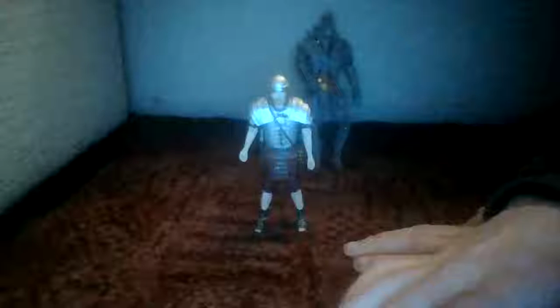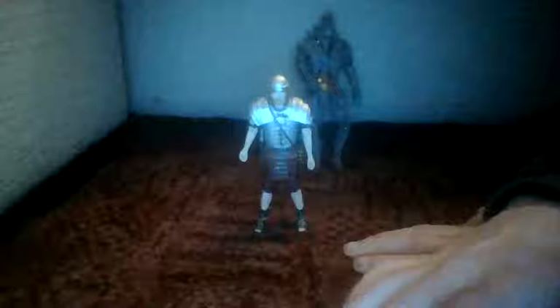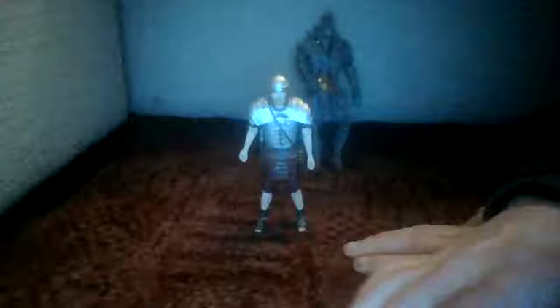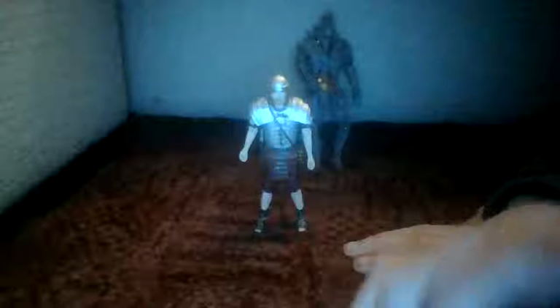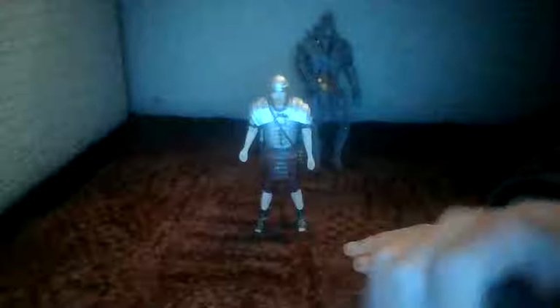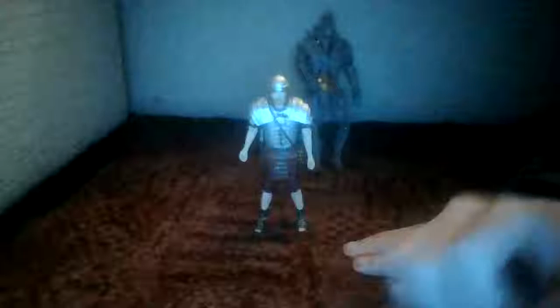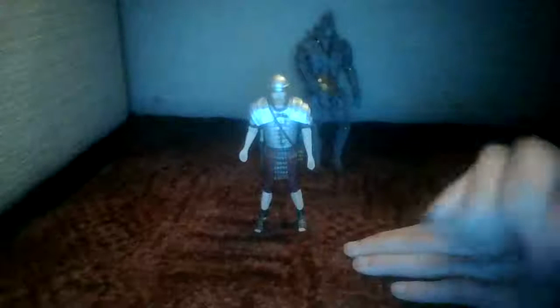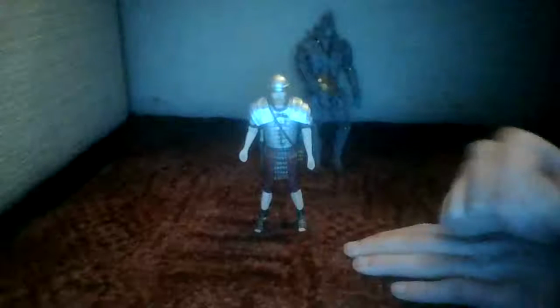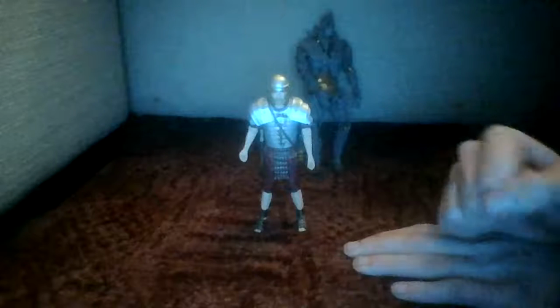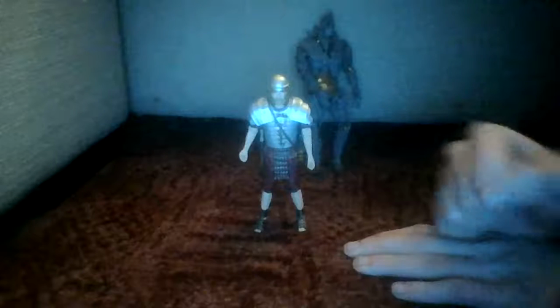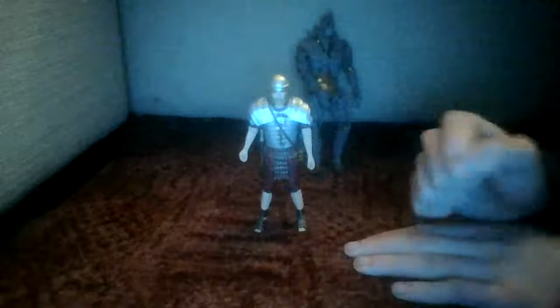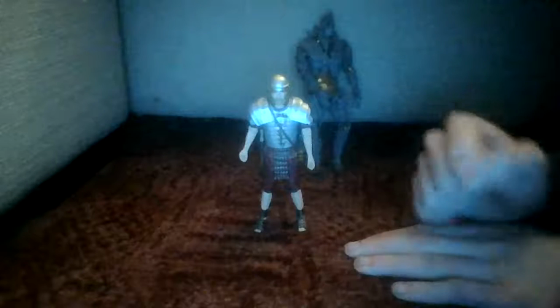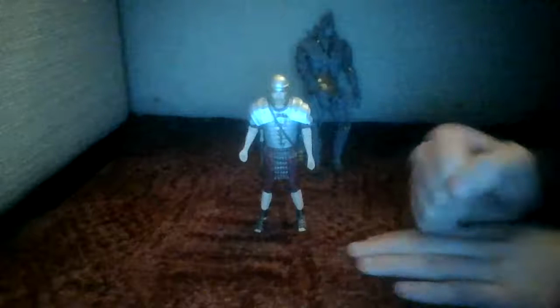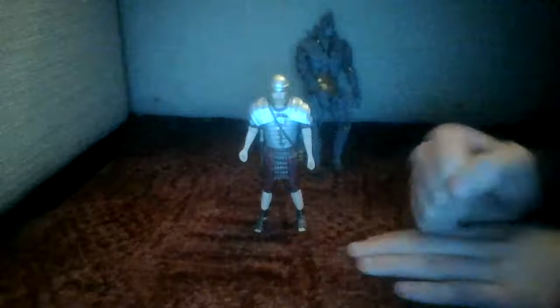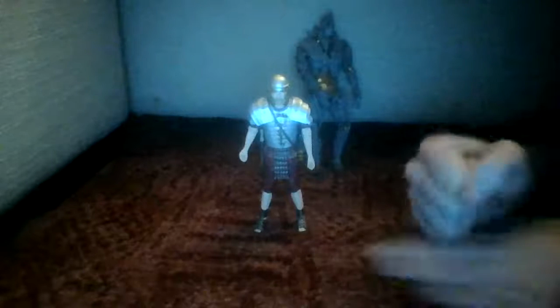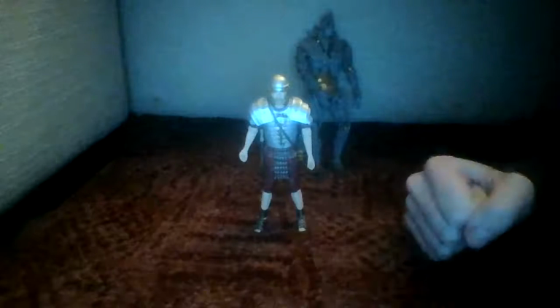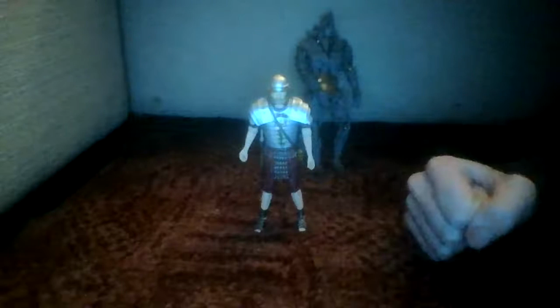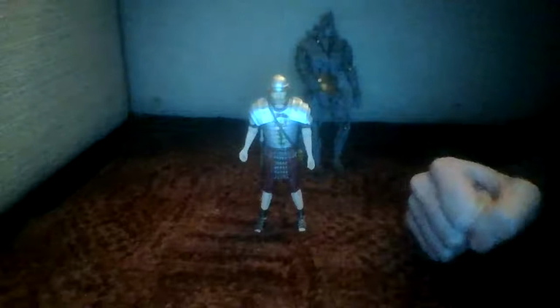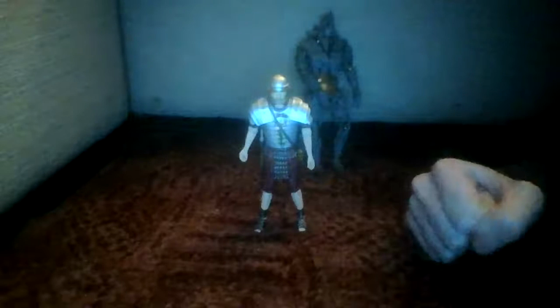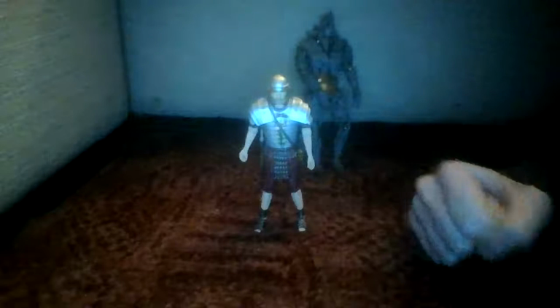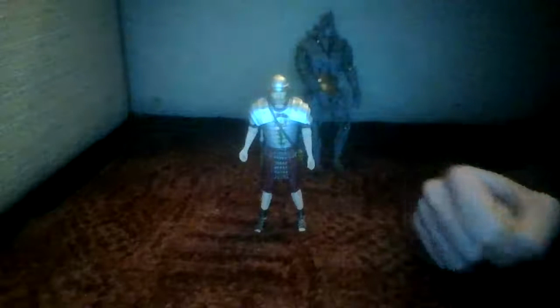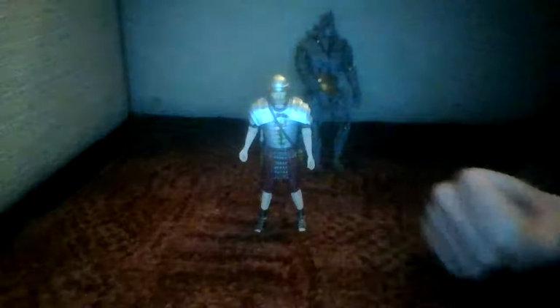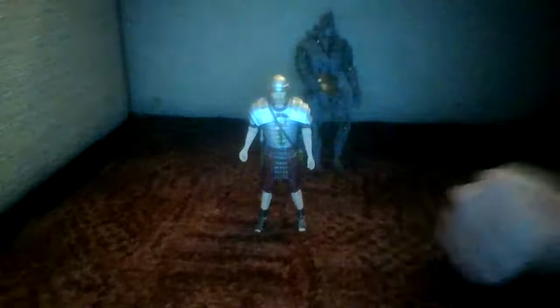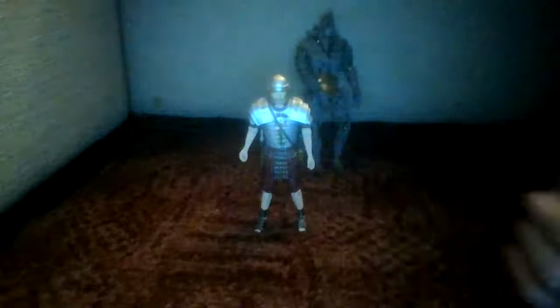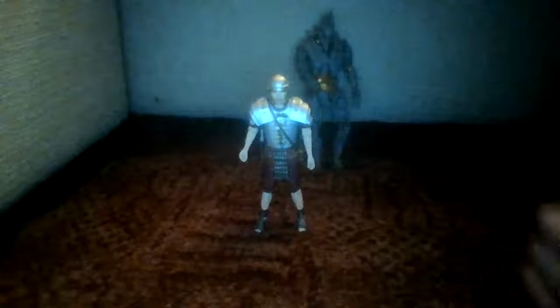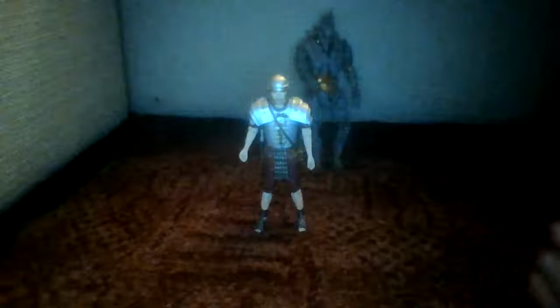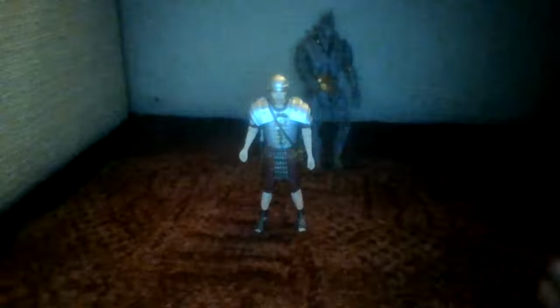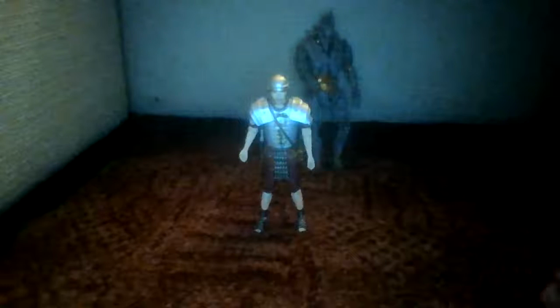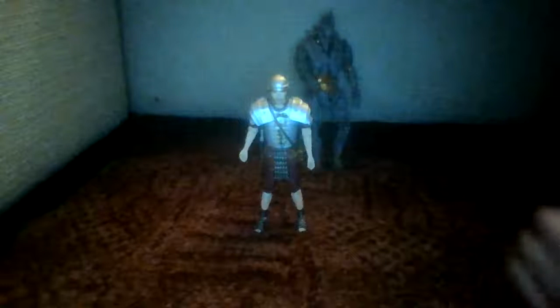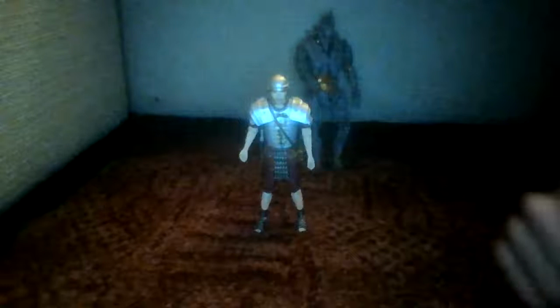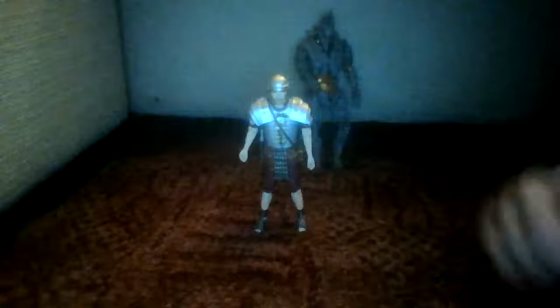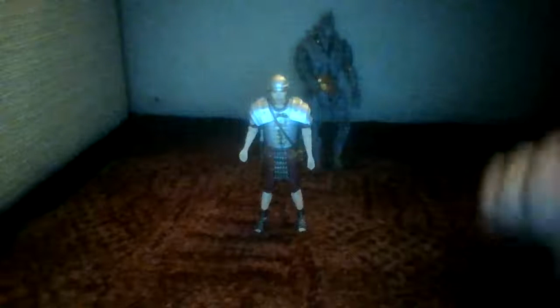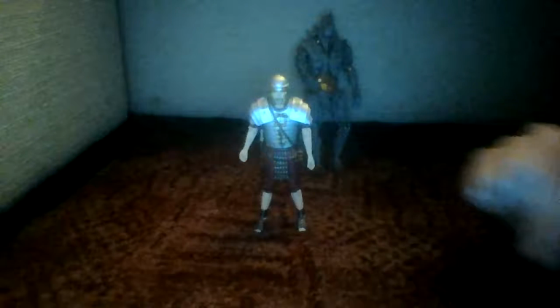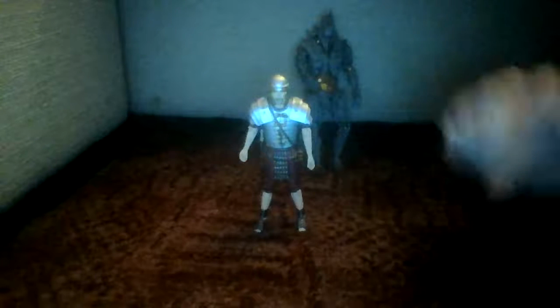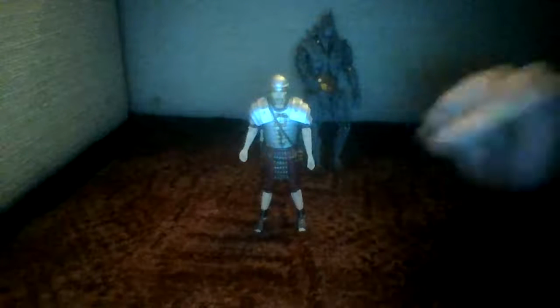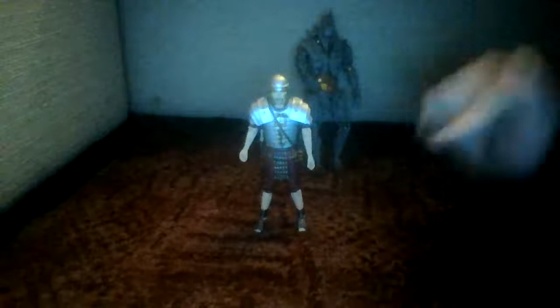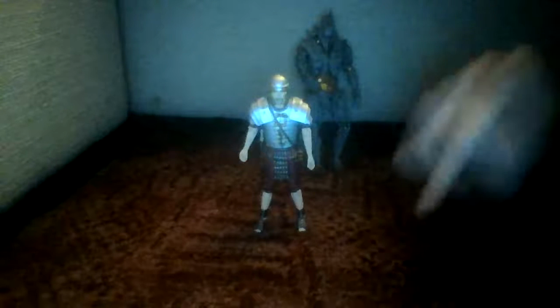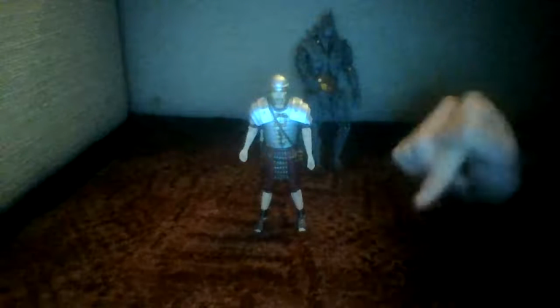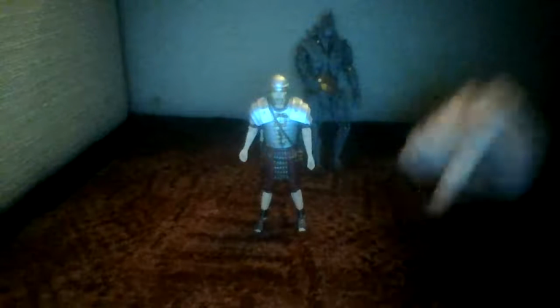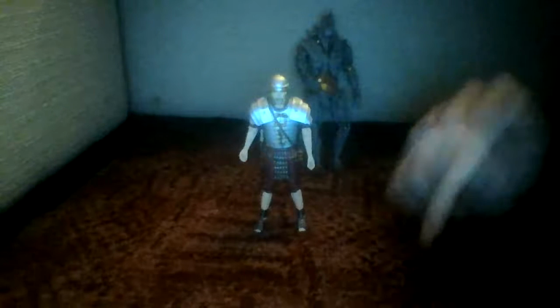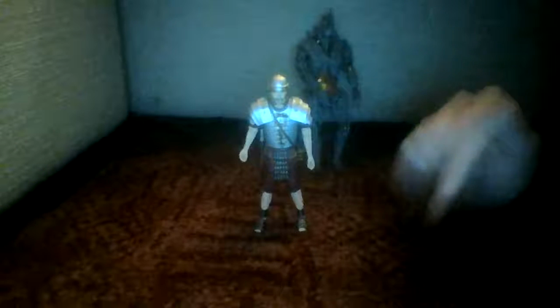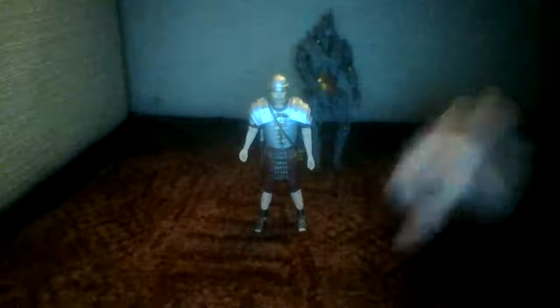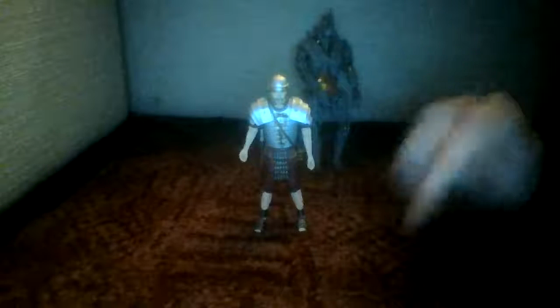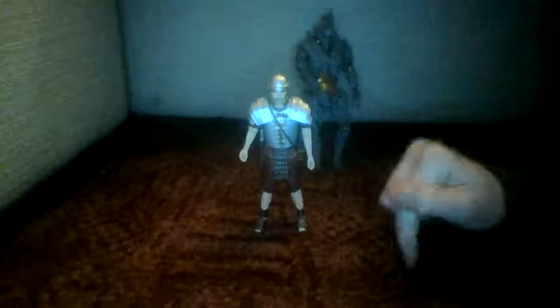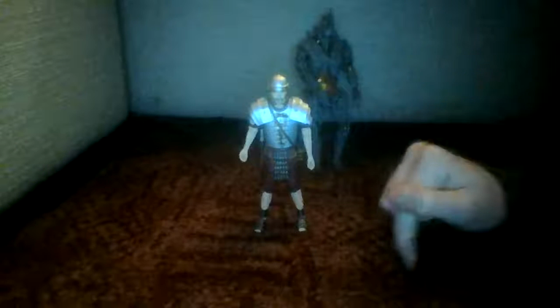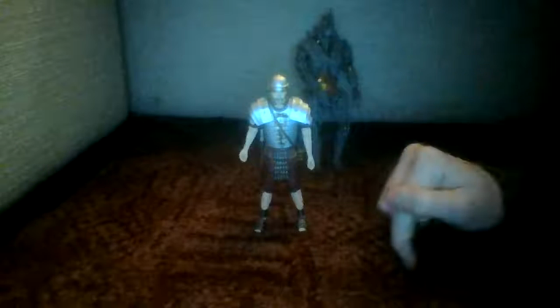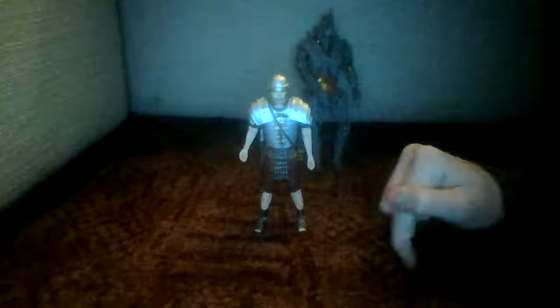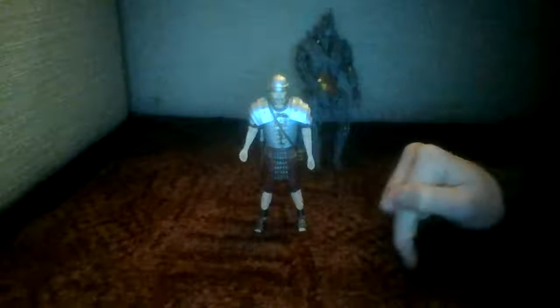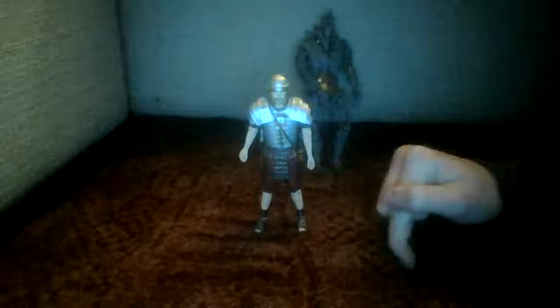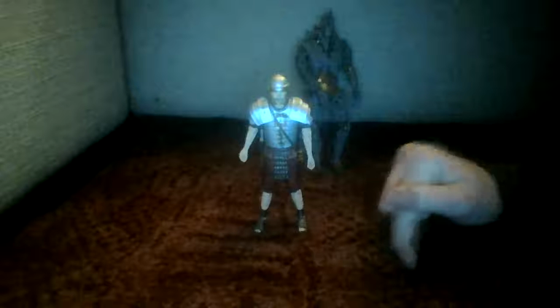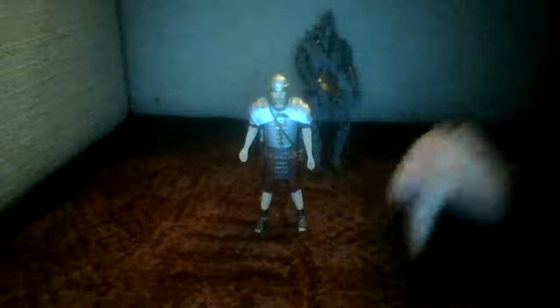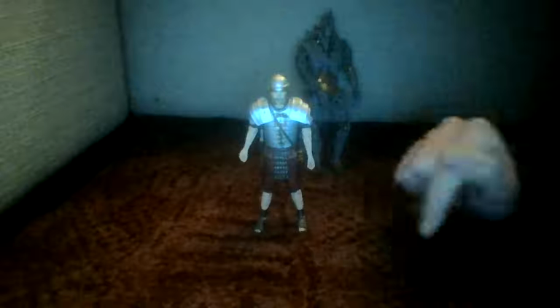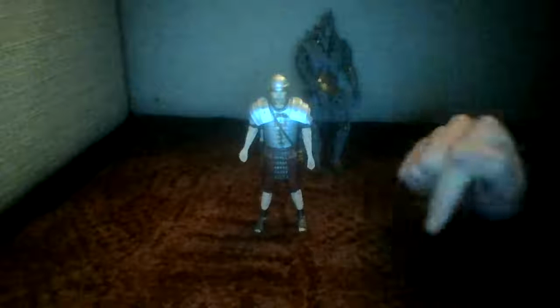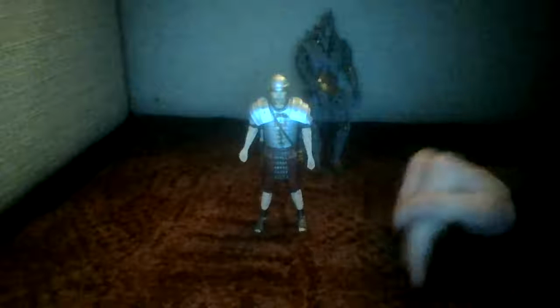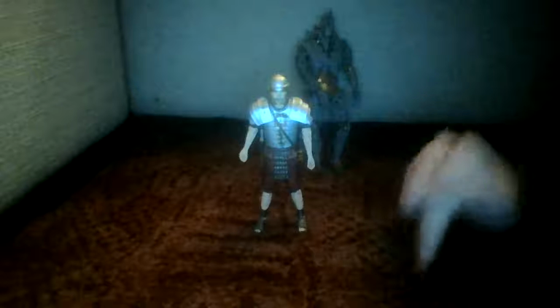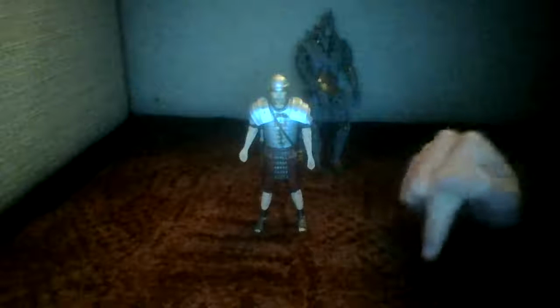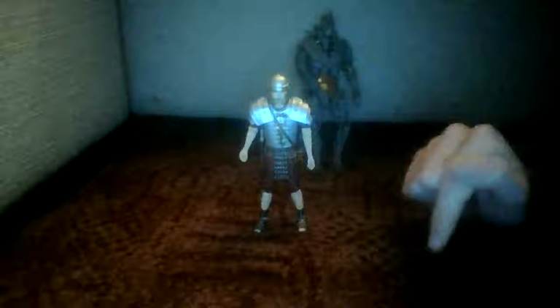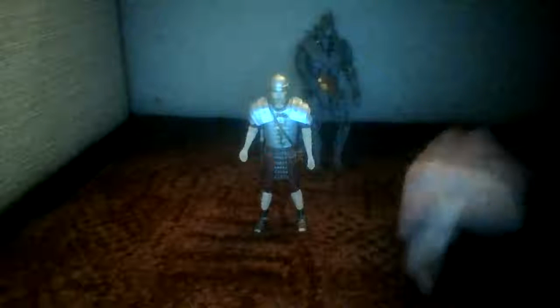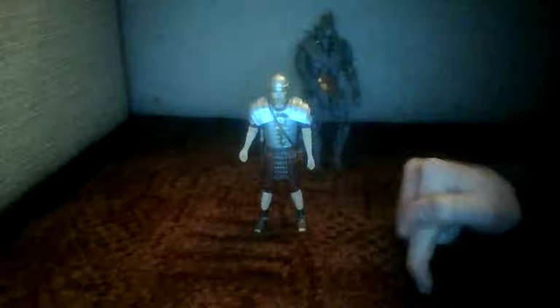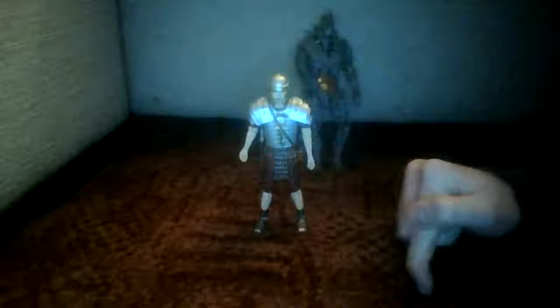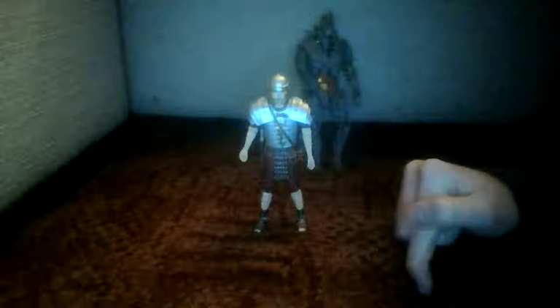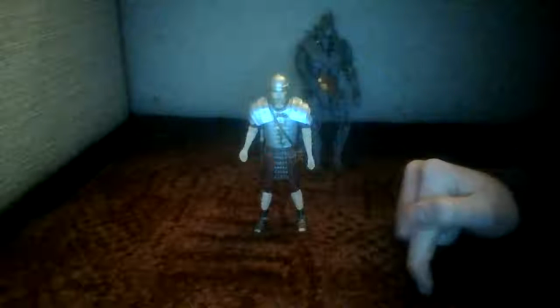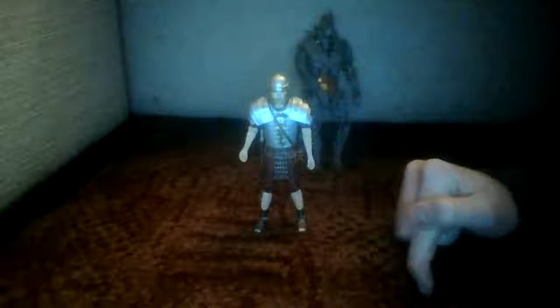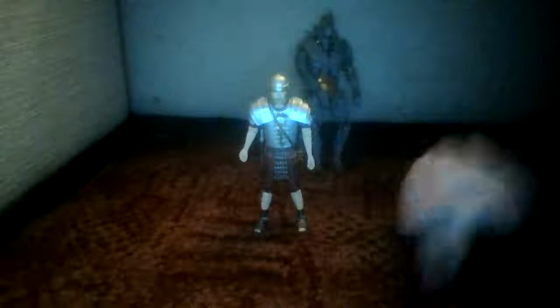Hello everyone, it's John Faye Touba with a brand new video. Today I'm taking a look at this — the Roman set from Doctor Who figurines.